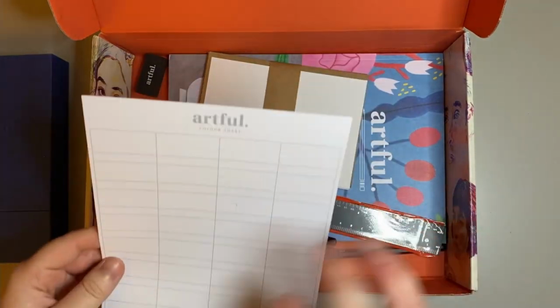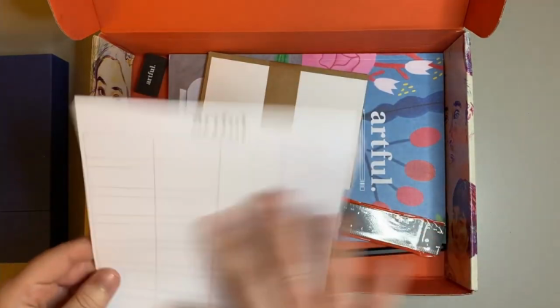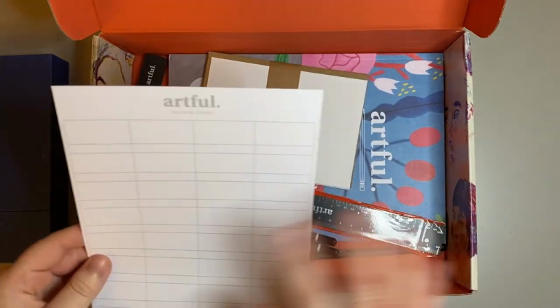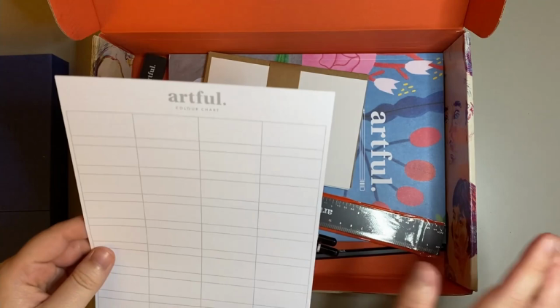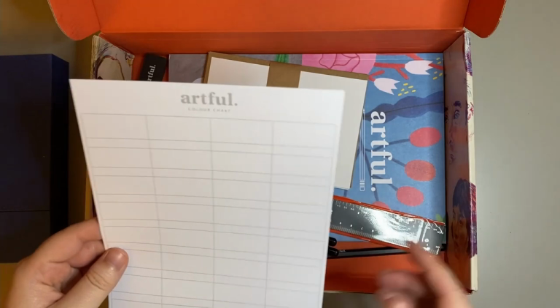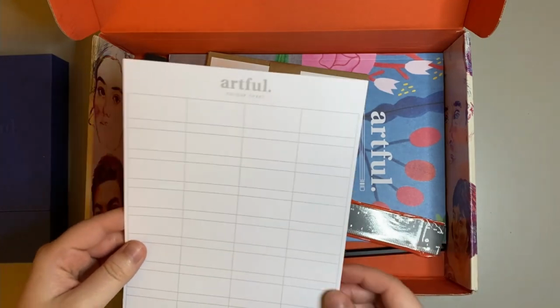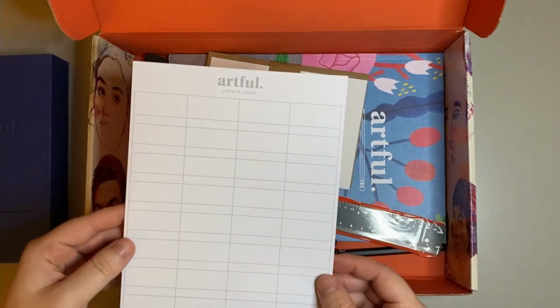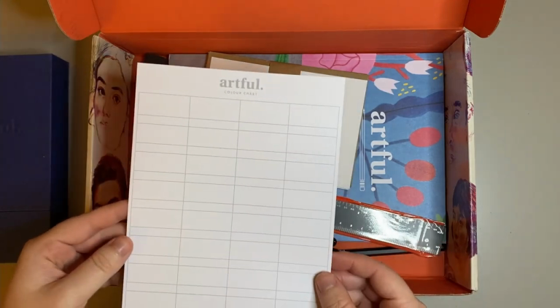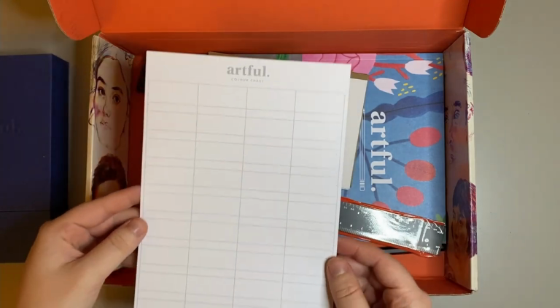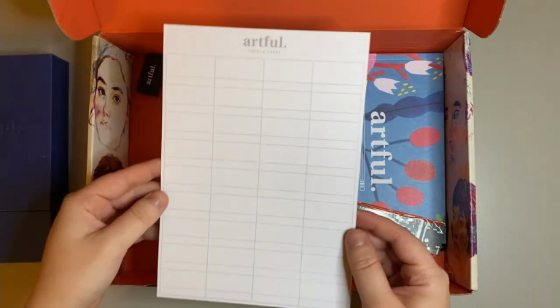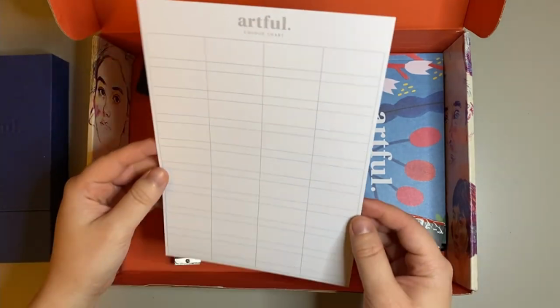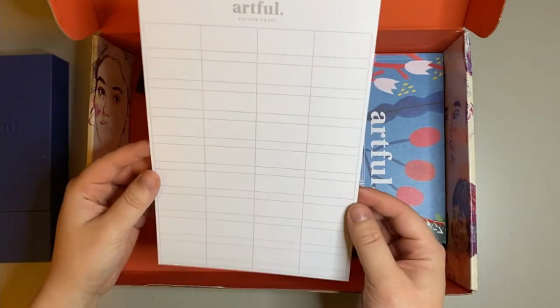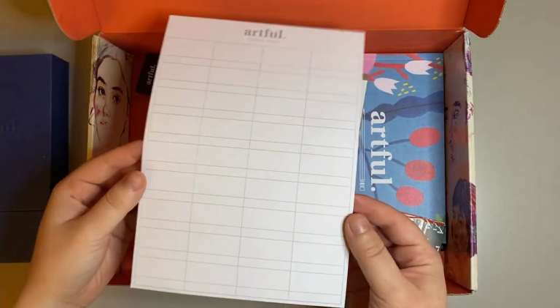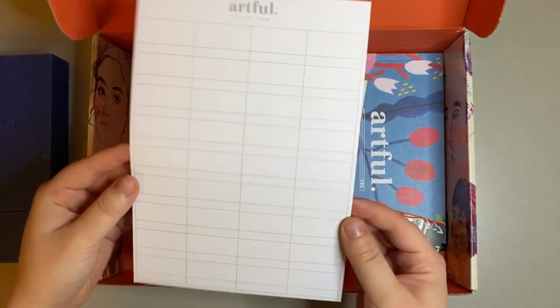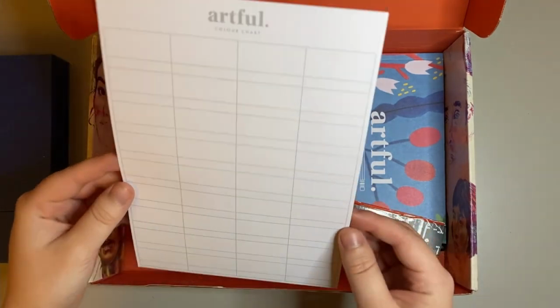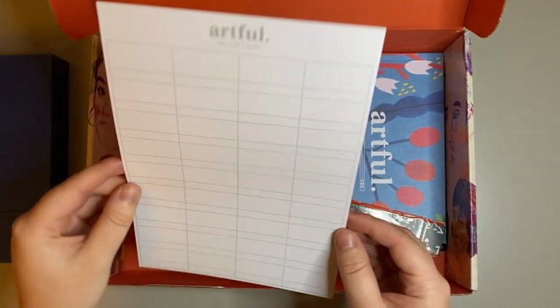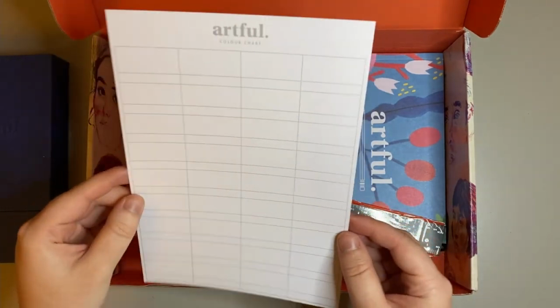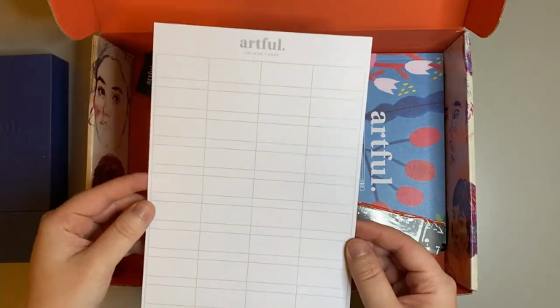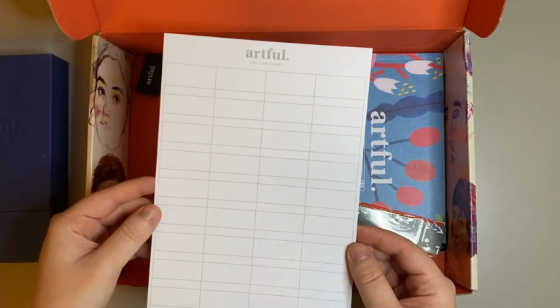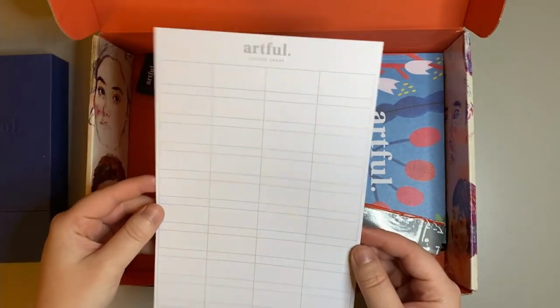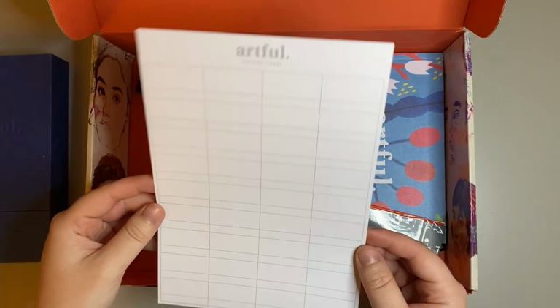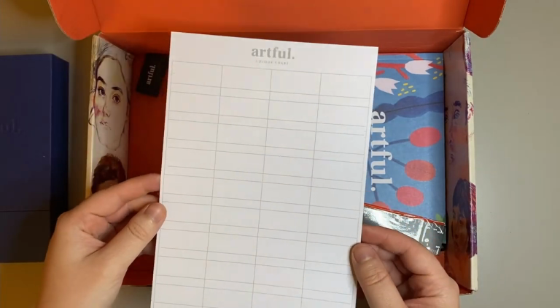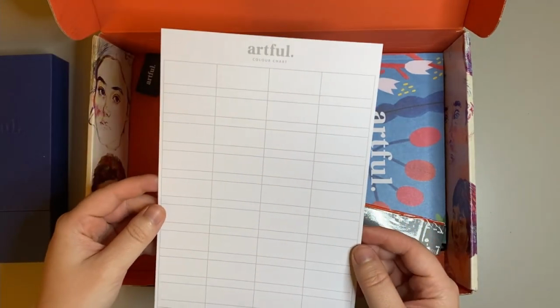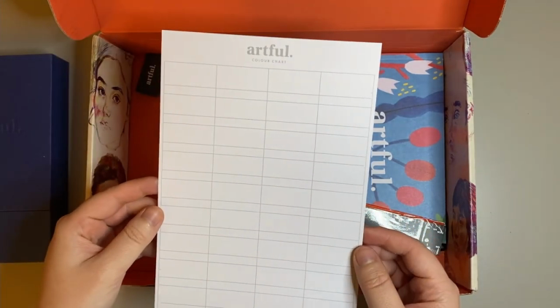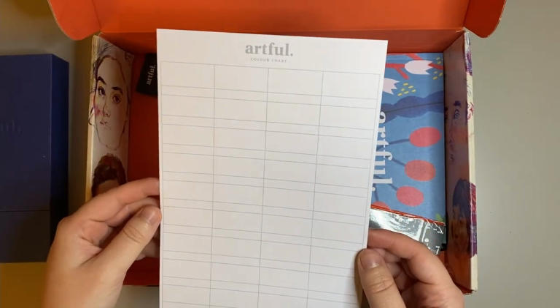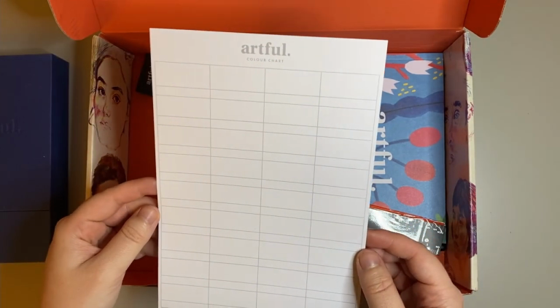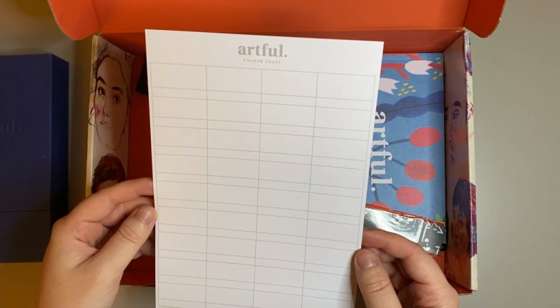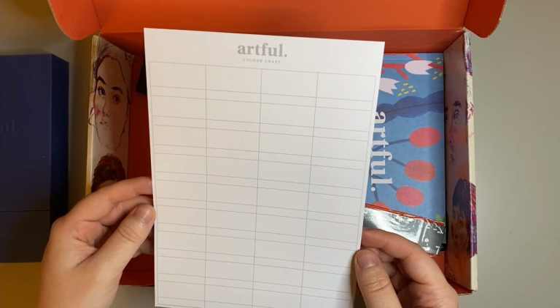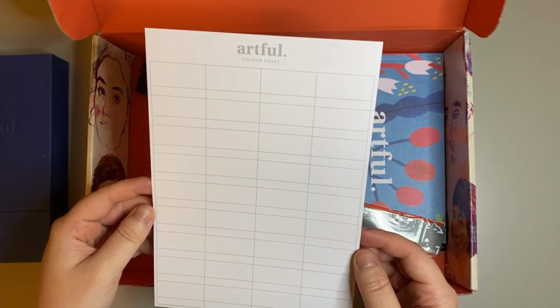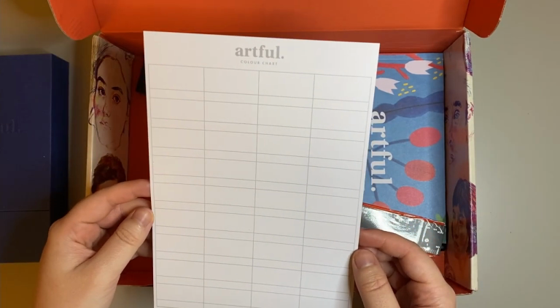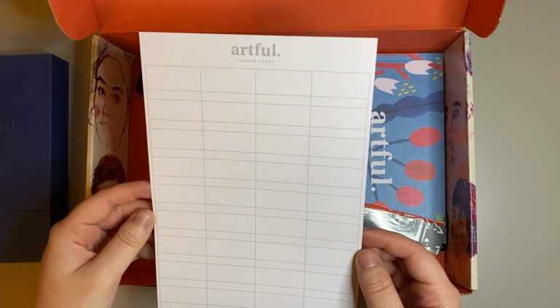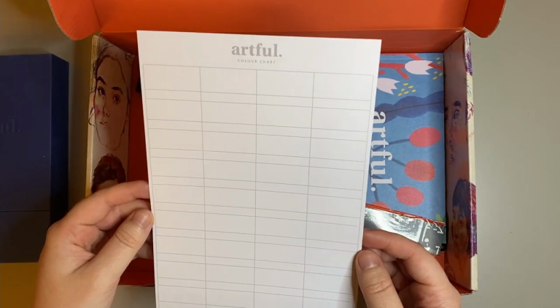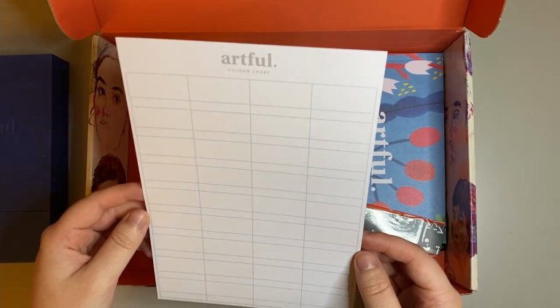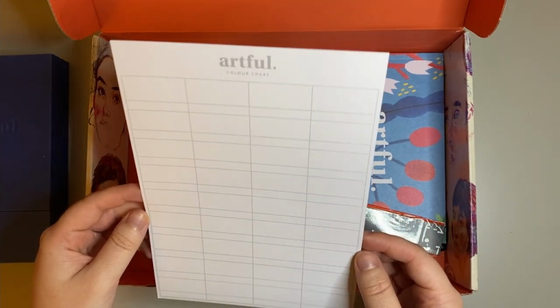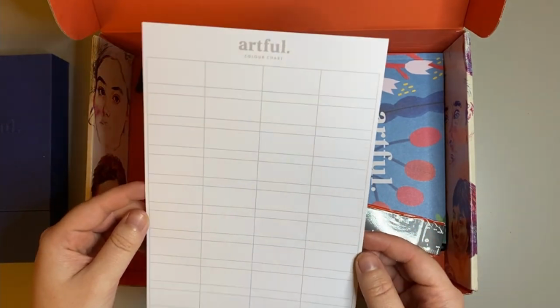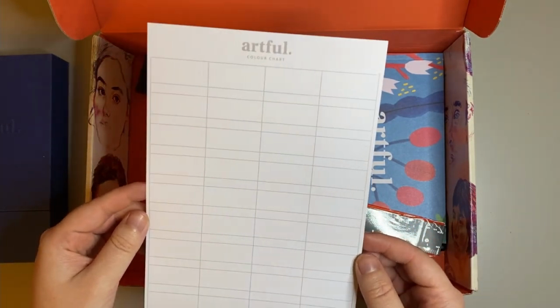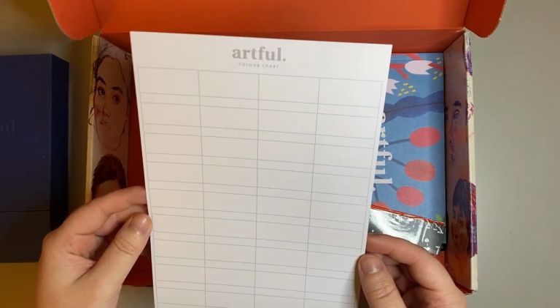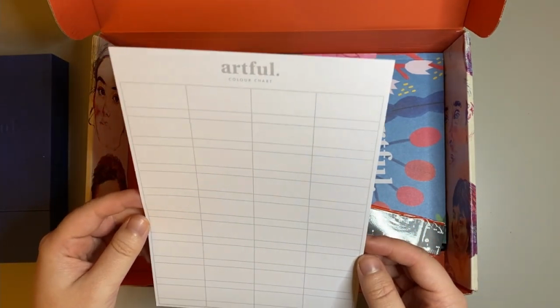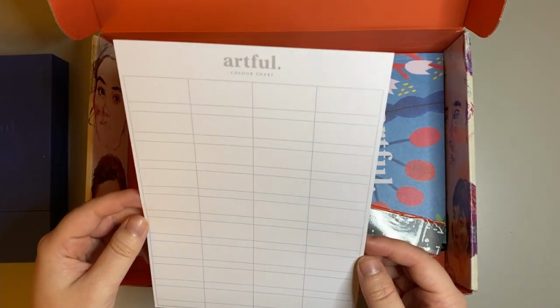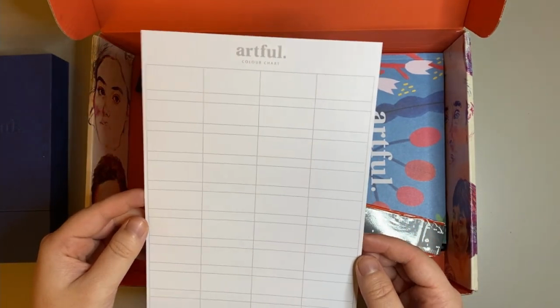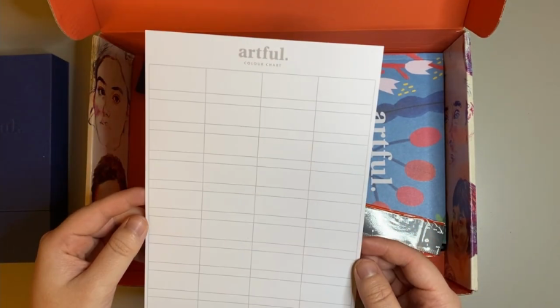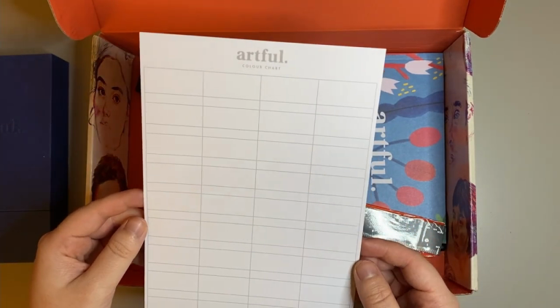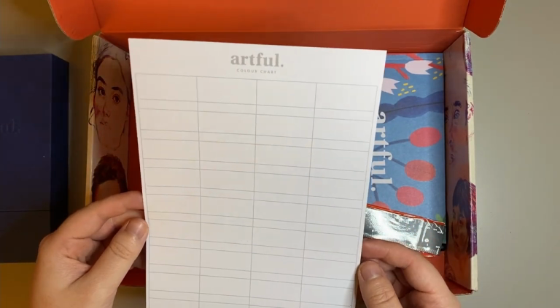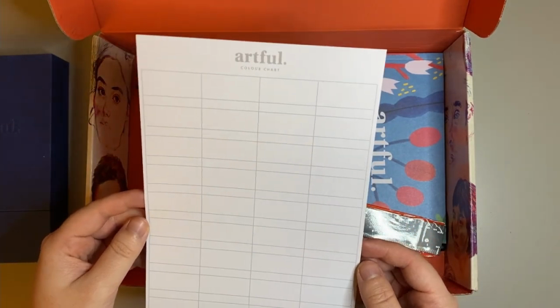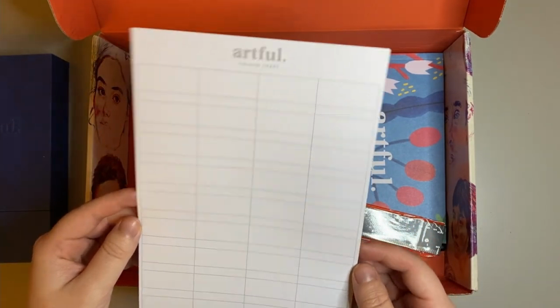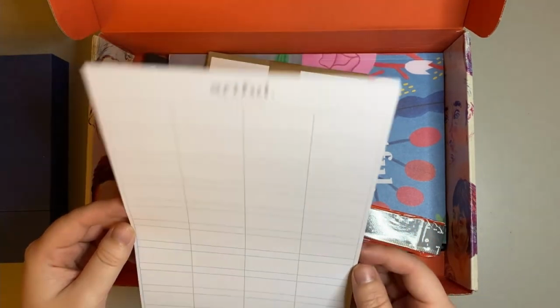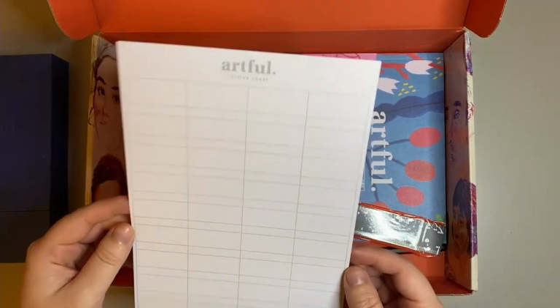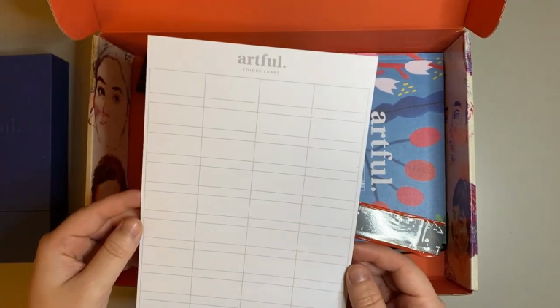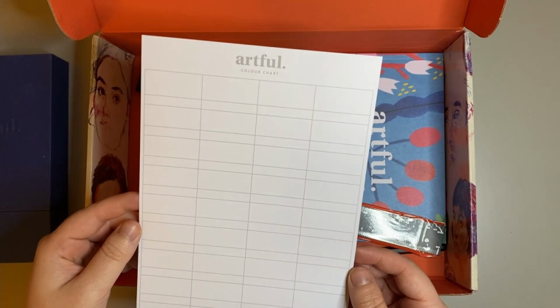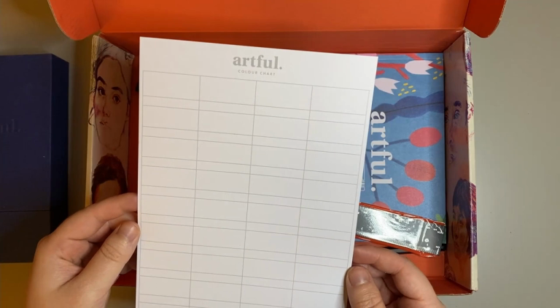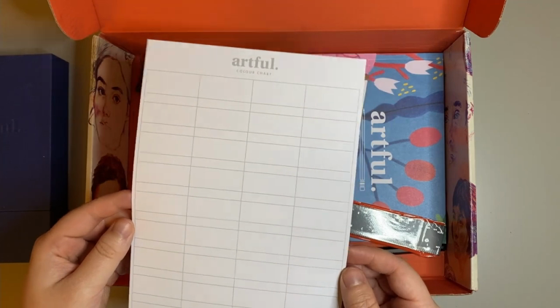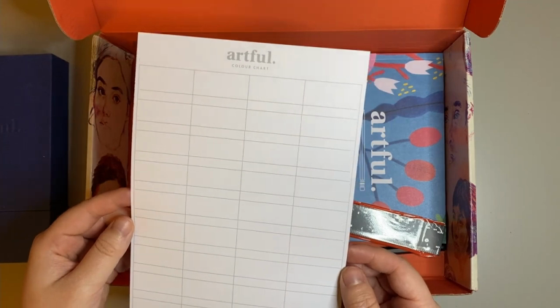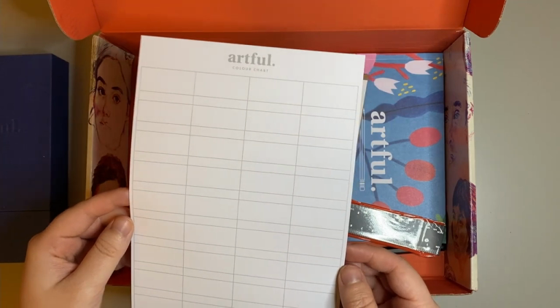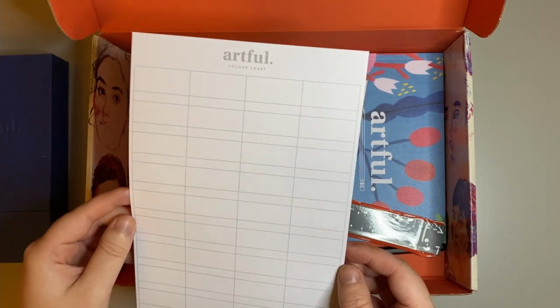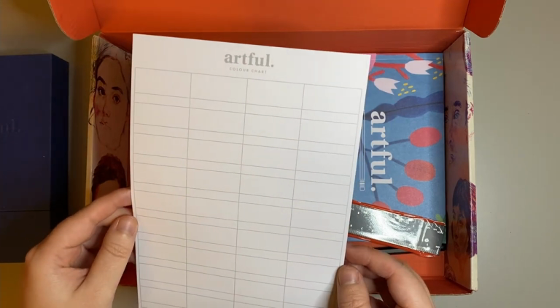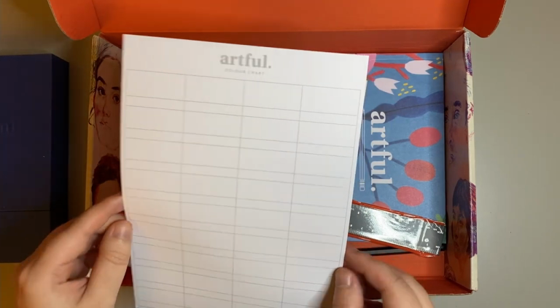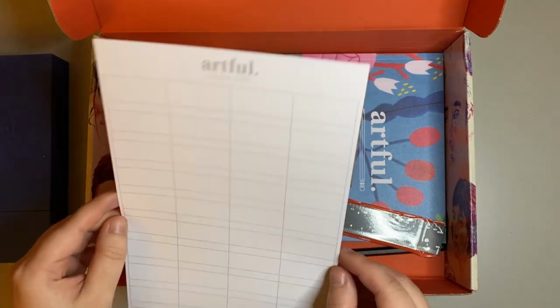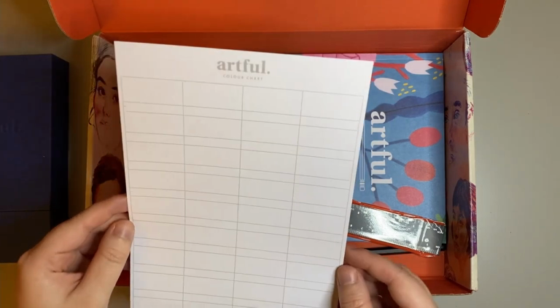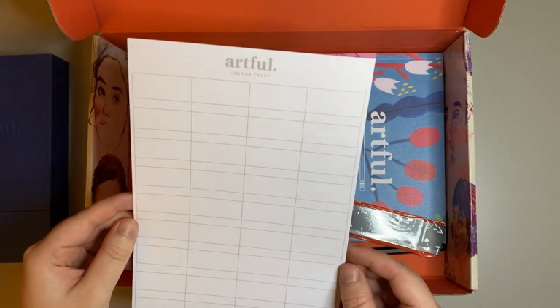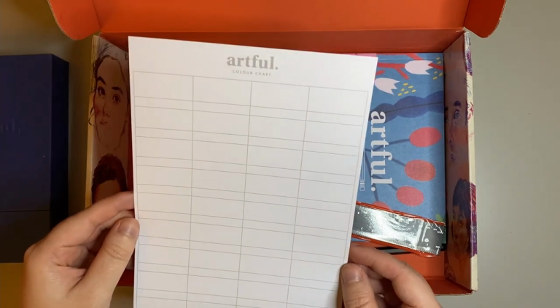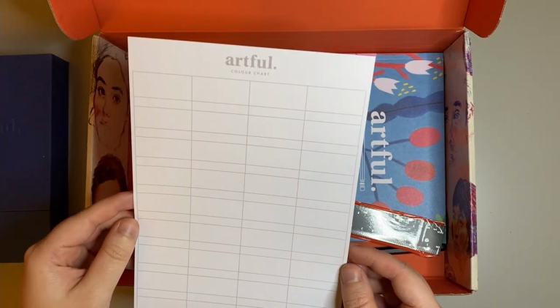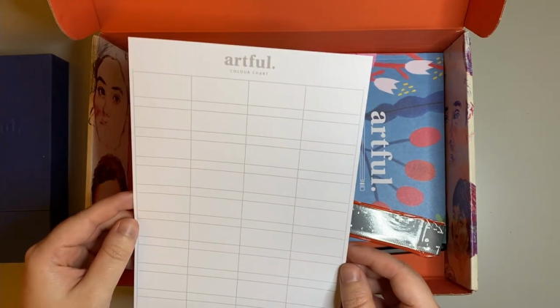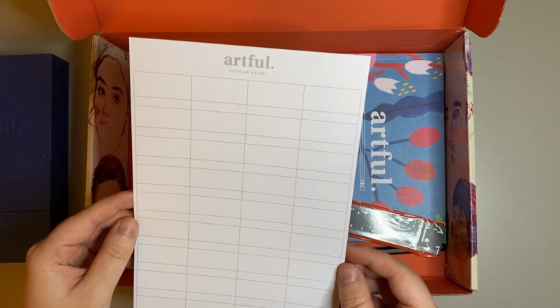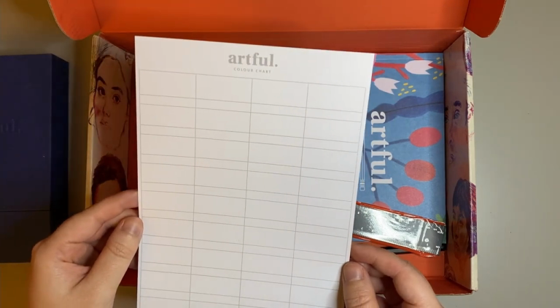Next up was this swatch card. I thought it was really cool that Artful included a swatch card in this quarter's box.